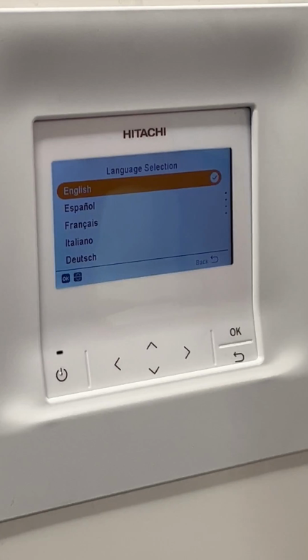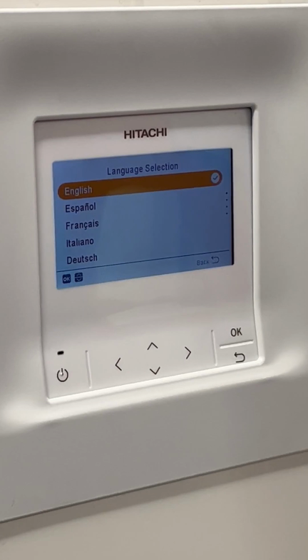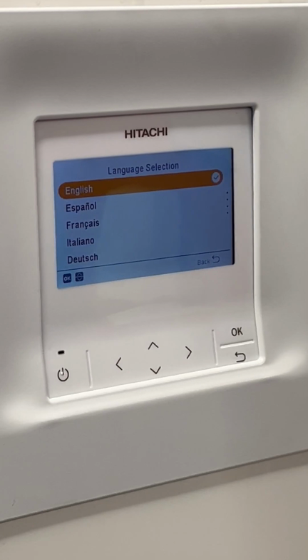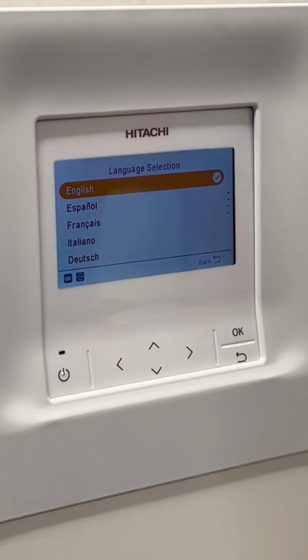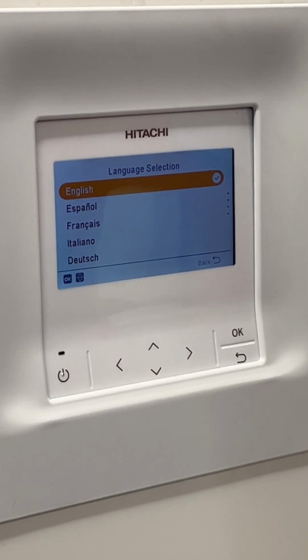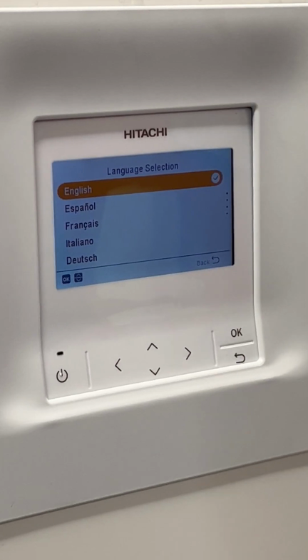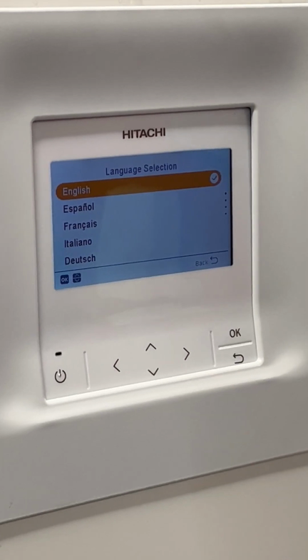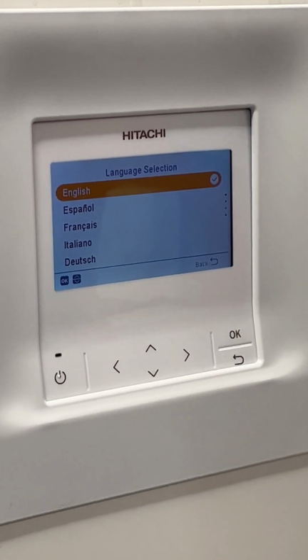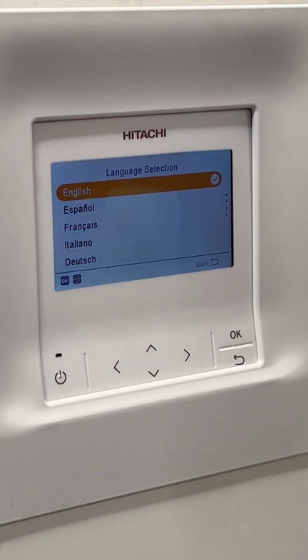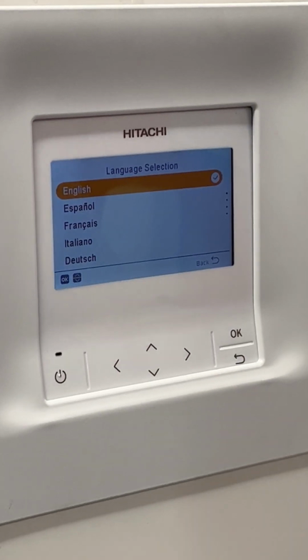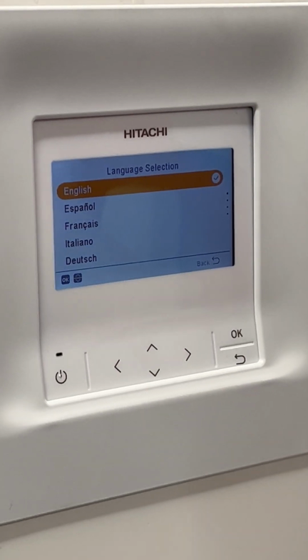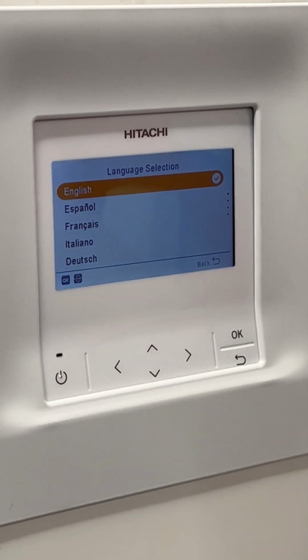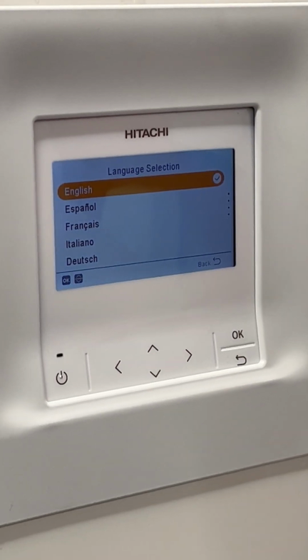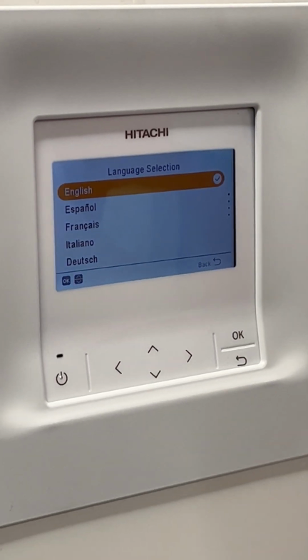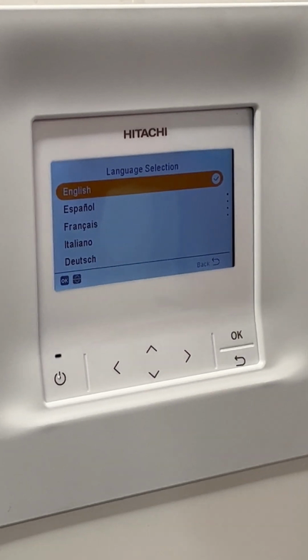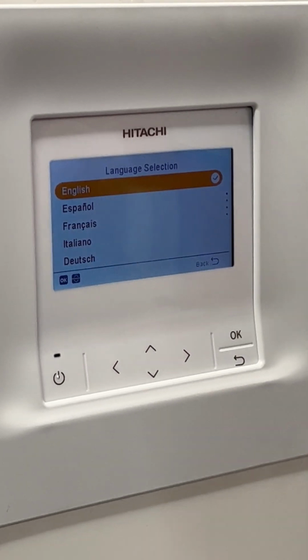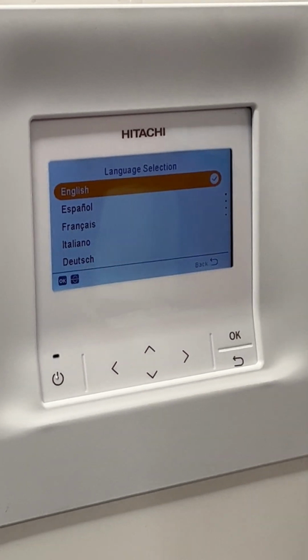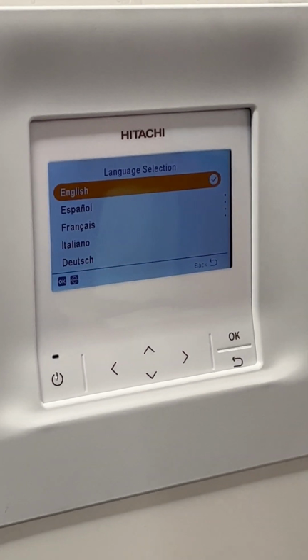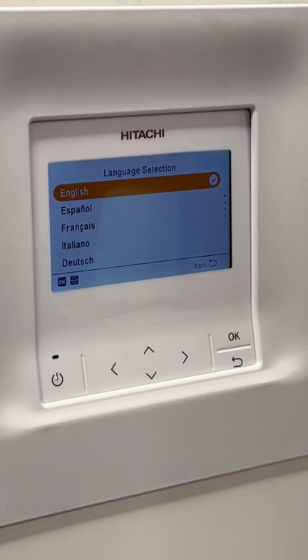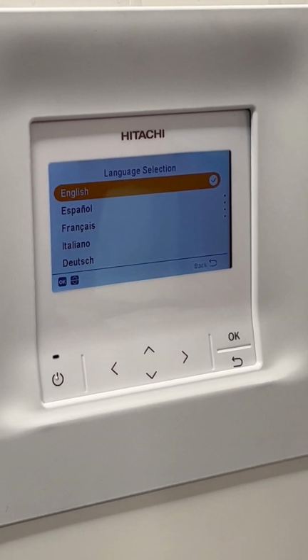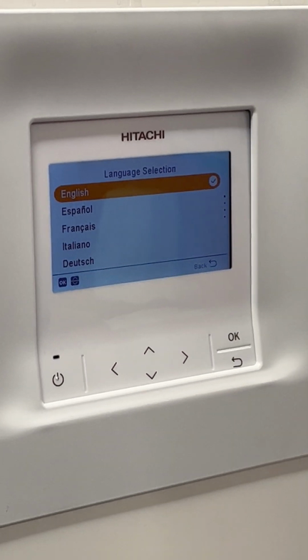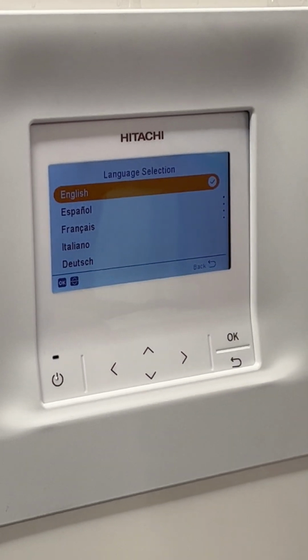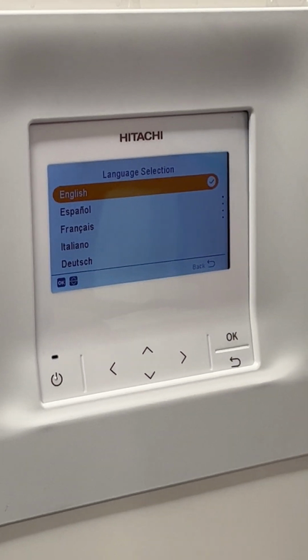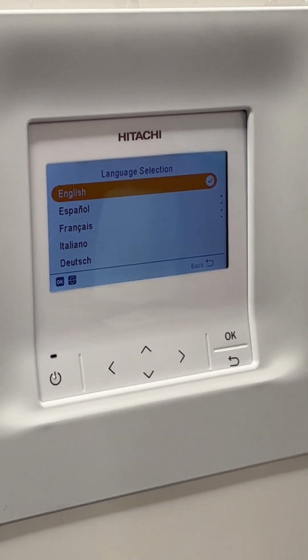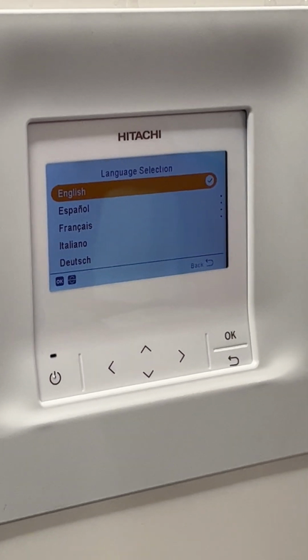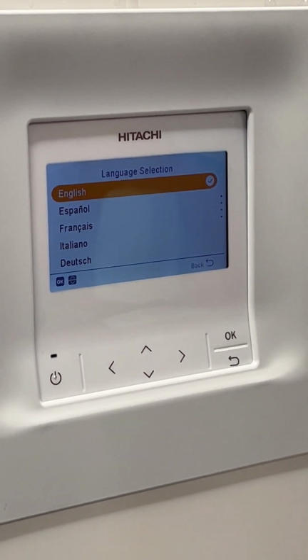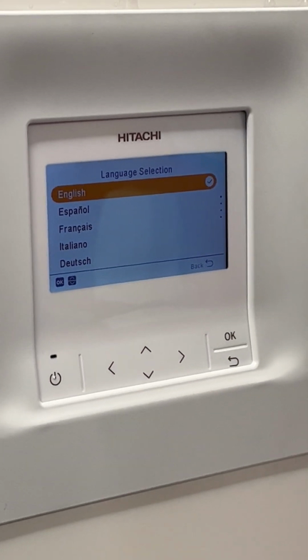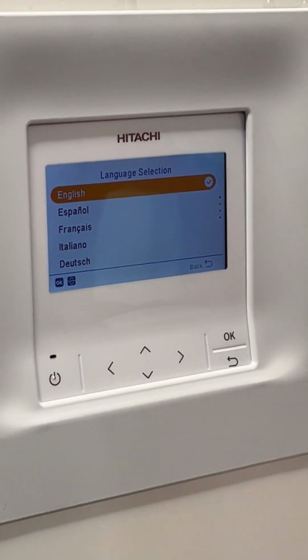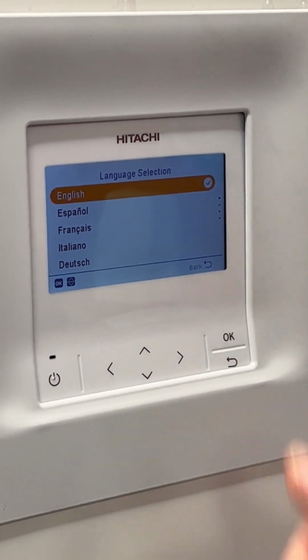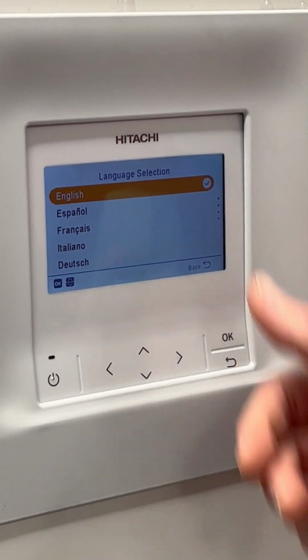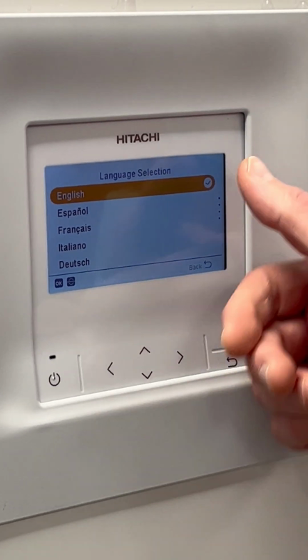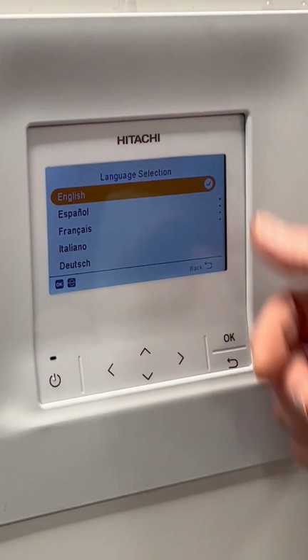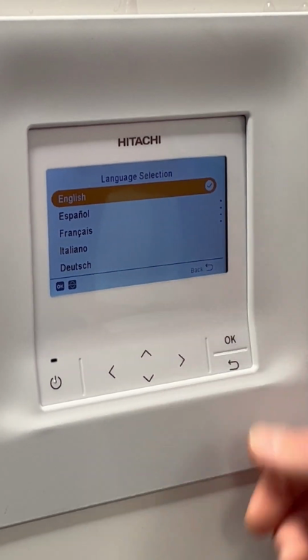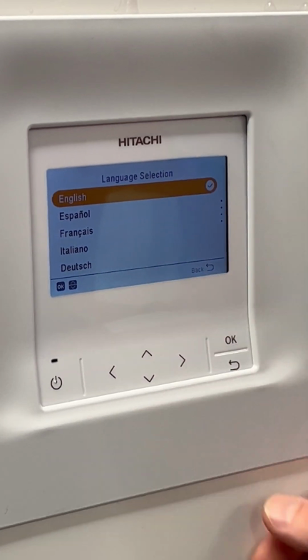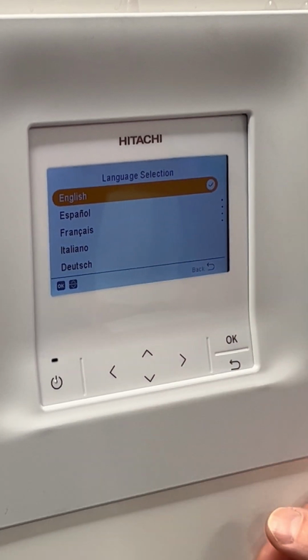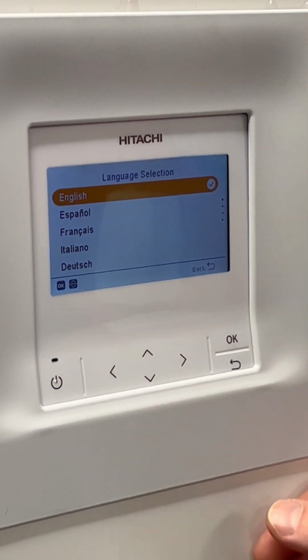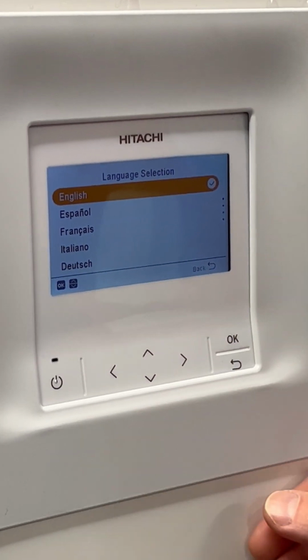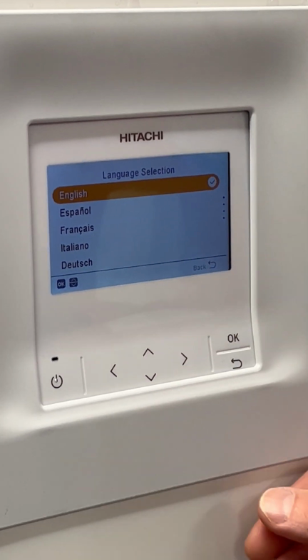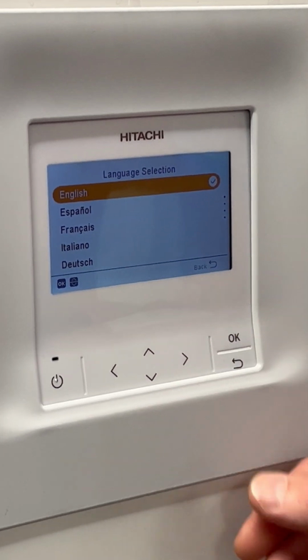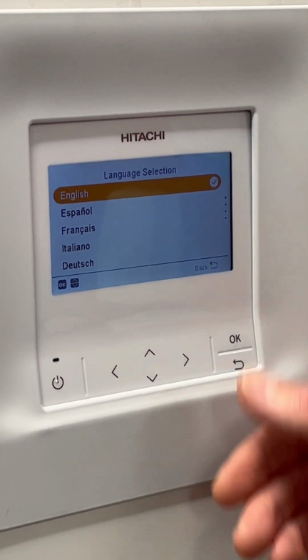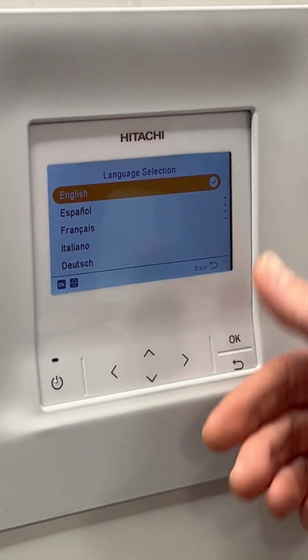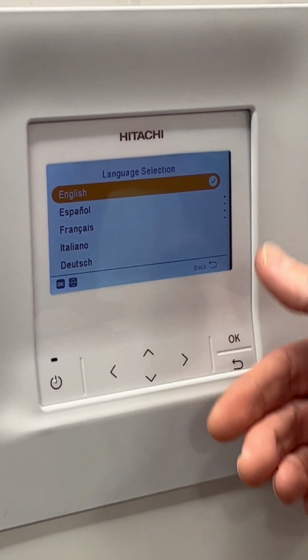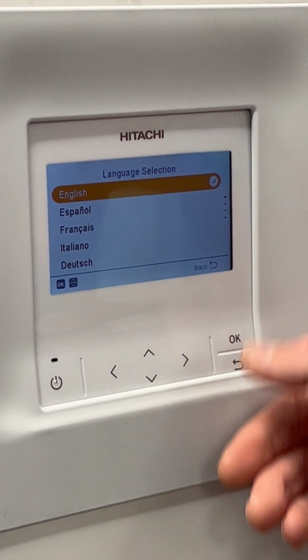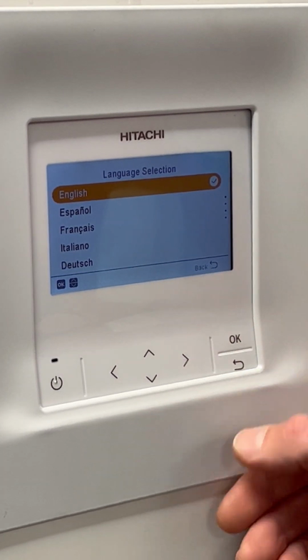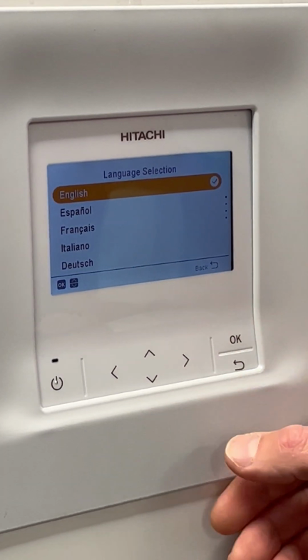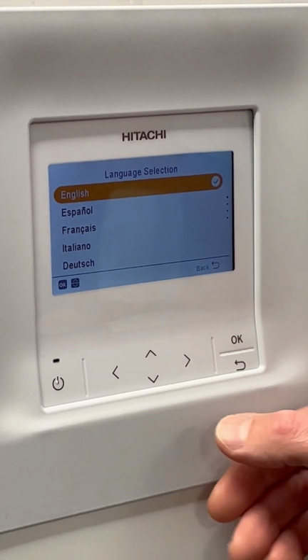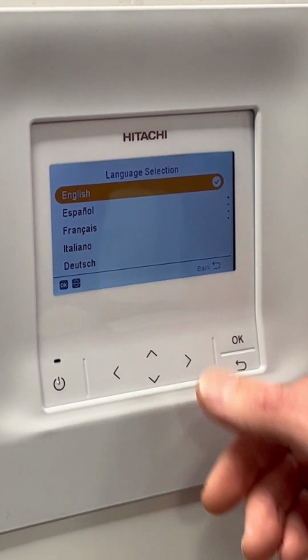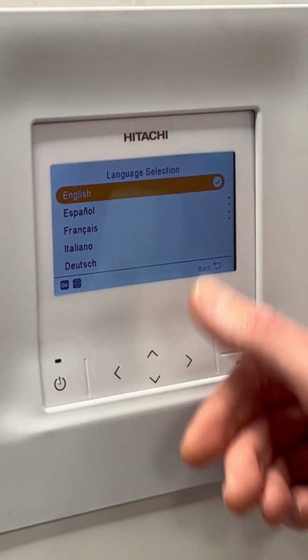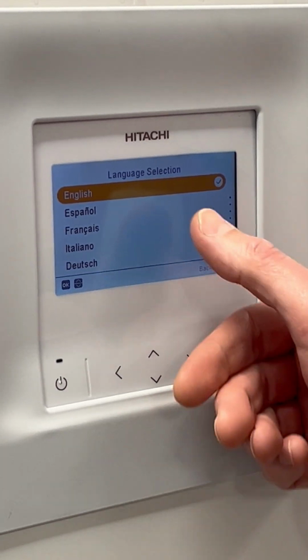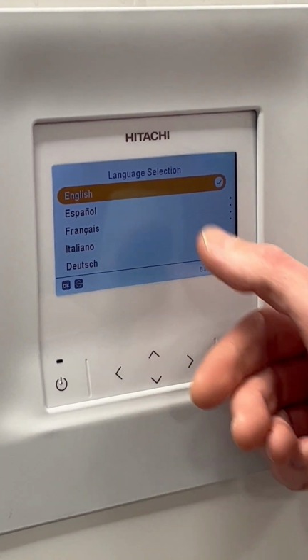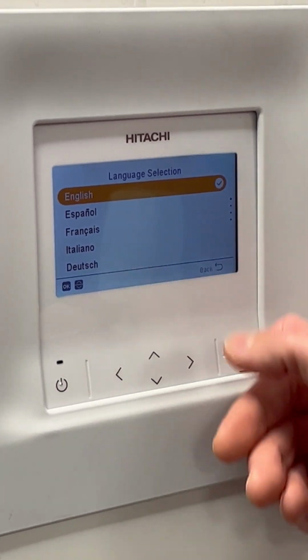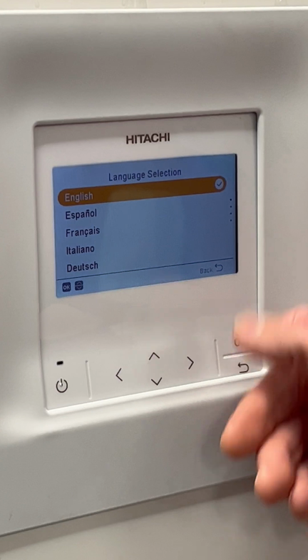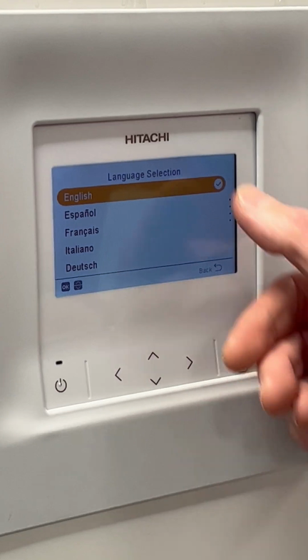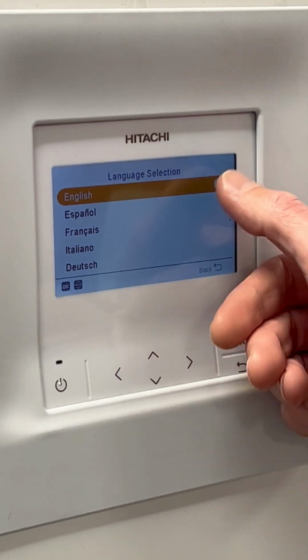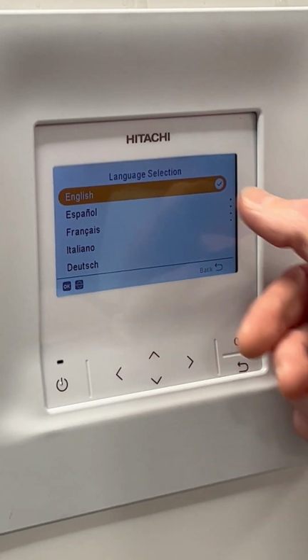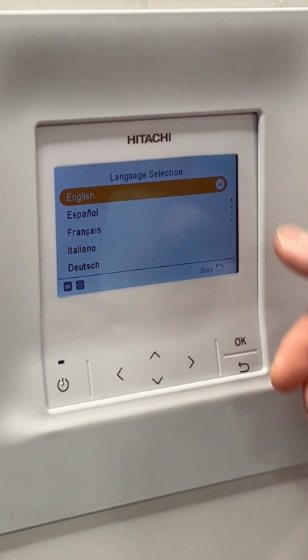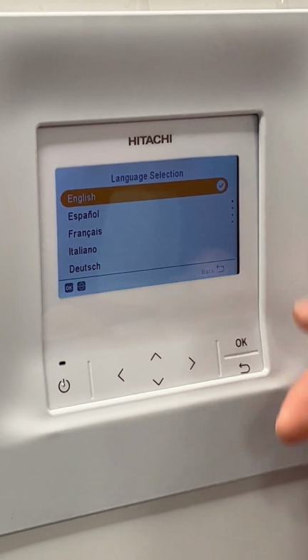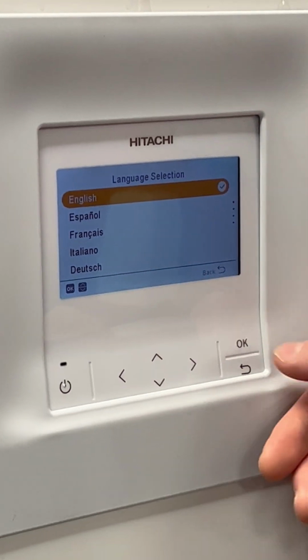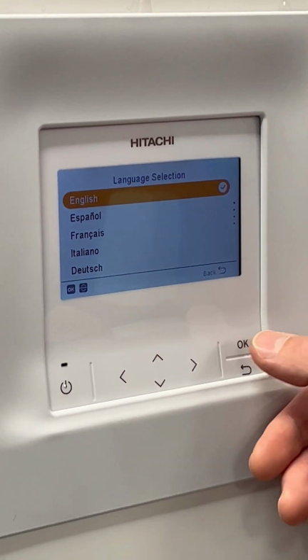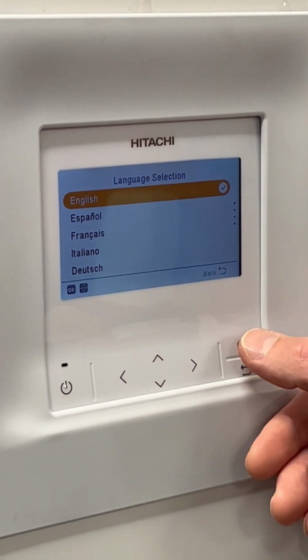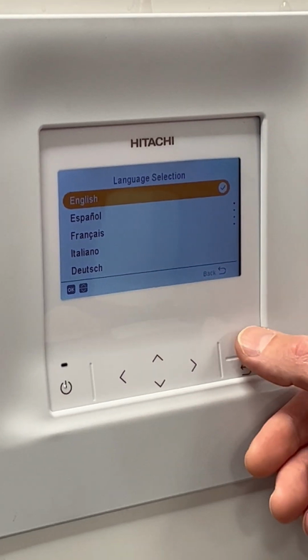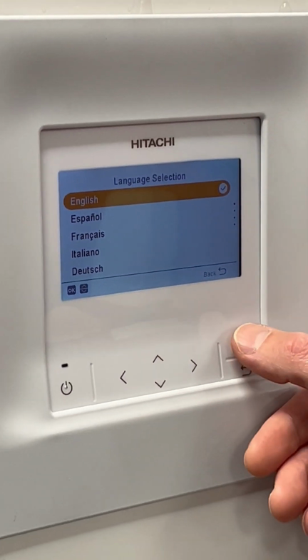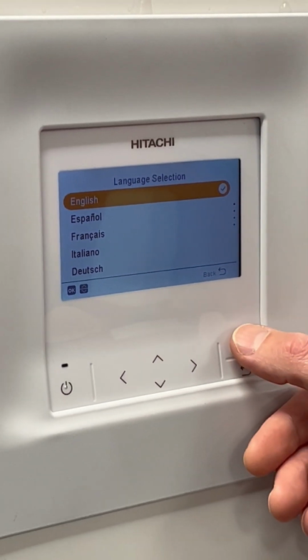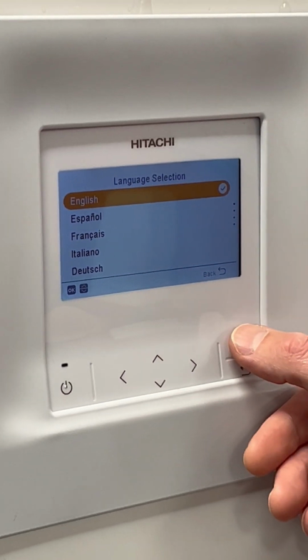The wizard start guide on the PCRF H2E: when you first switch the unit on, you'll have a language selection. Select your language and press OK.